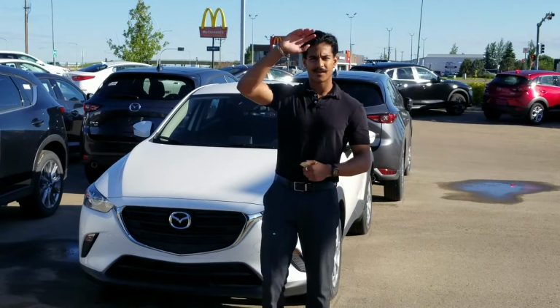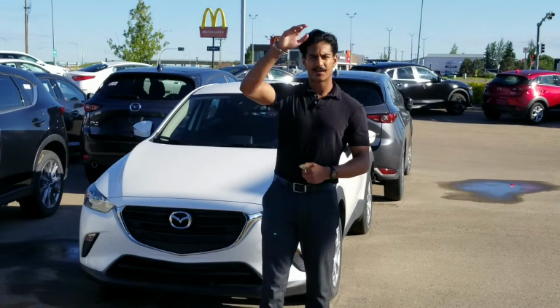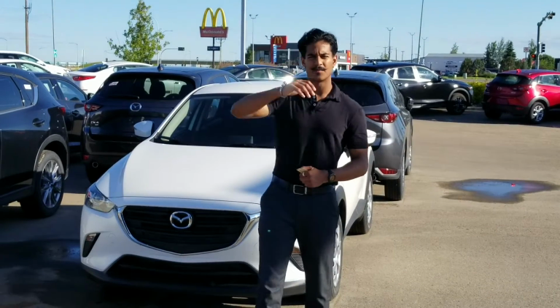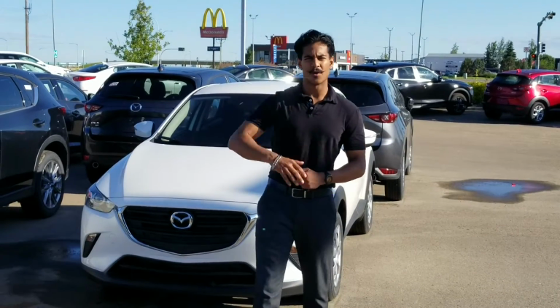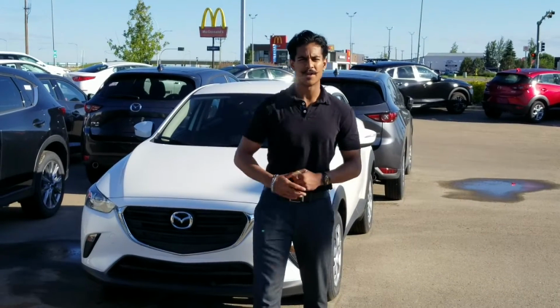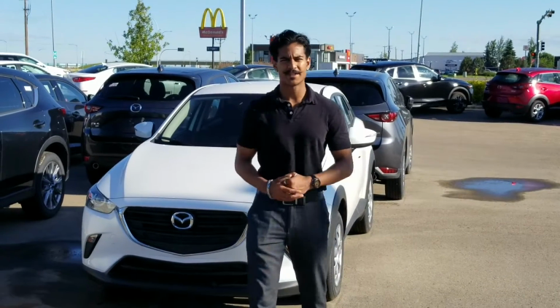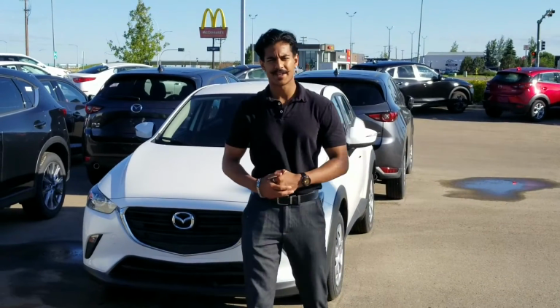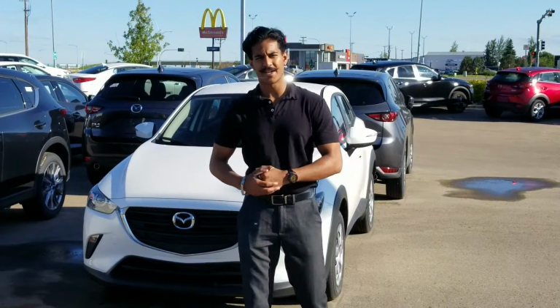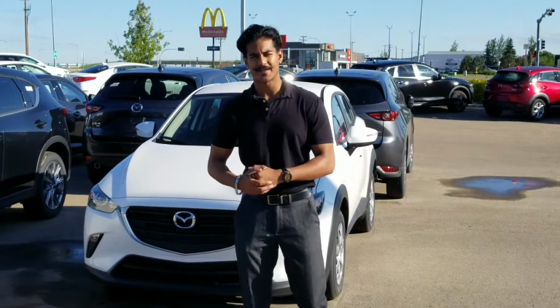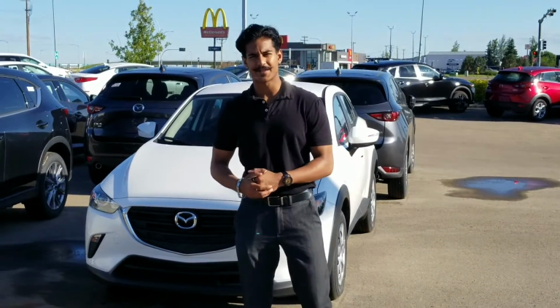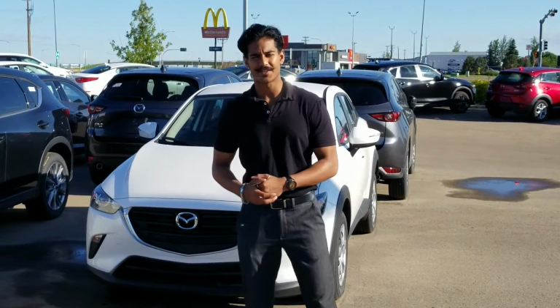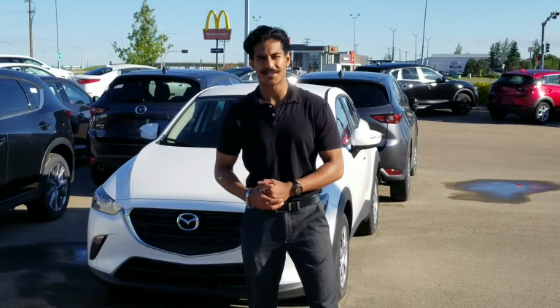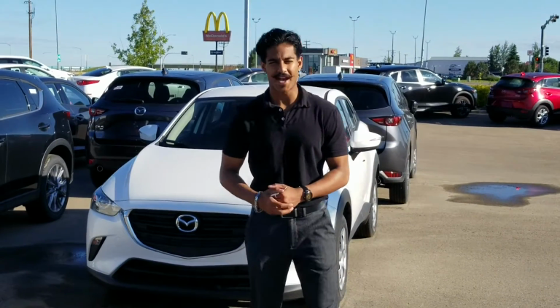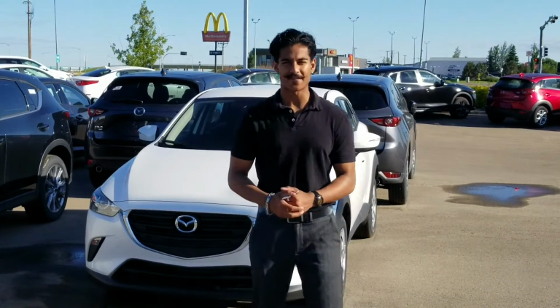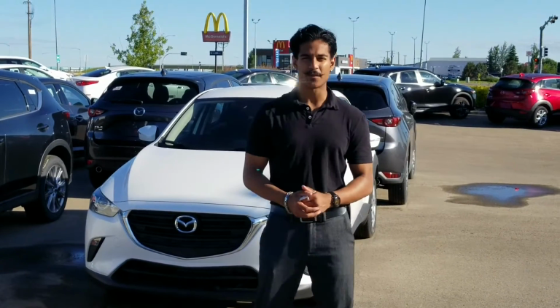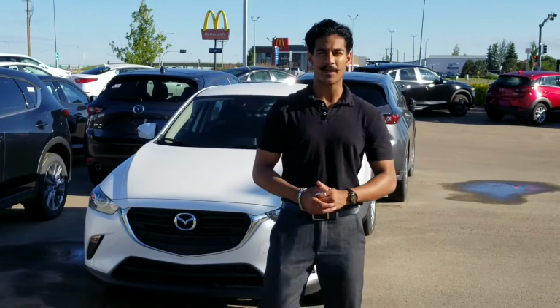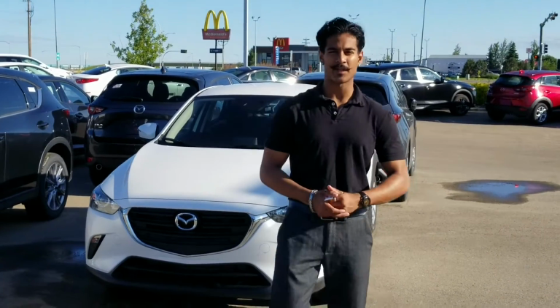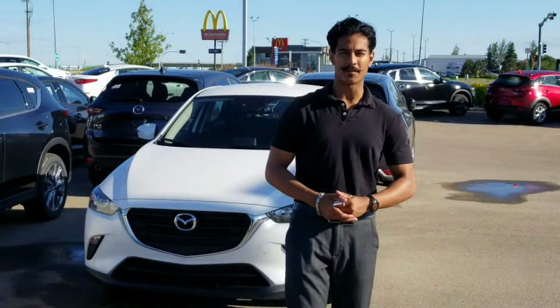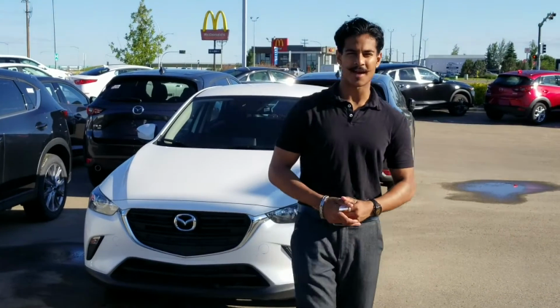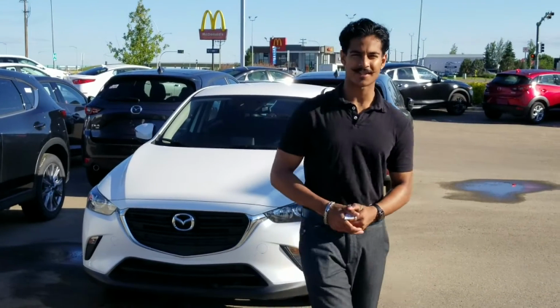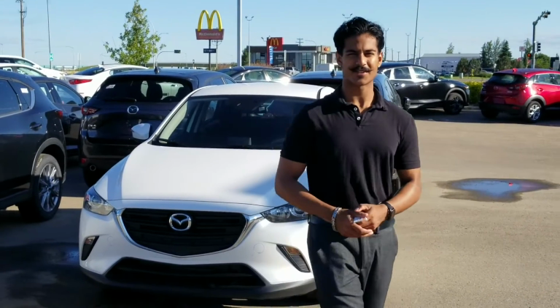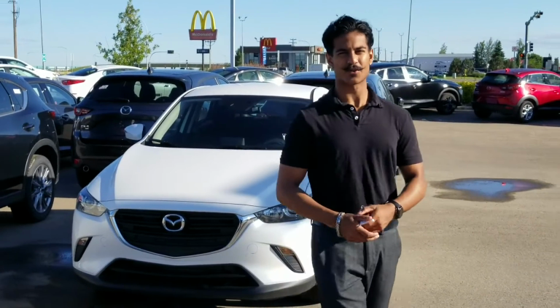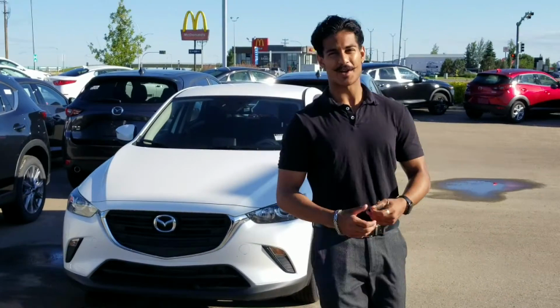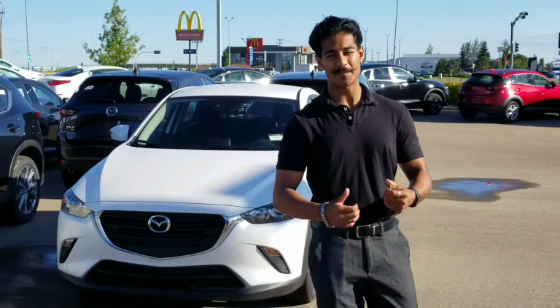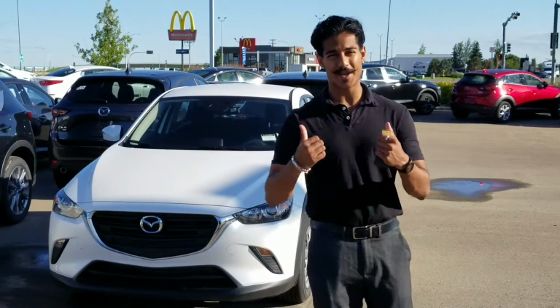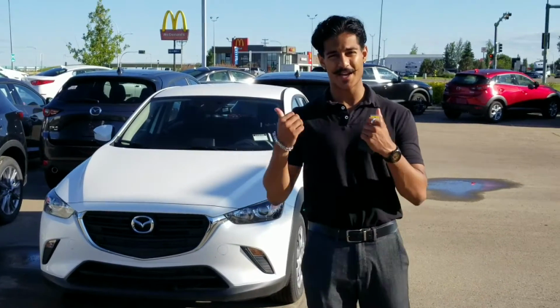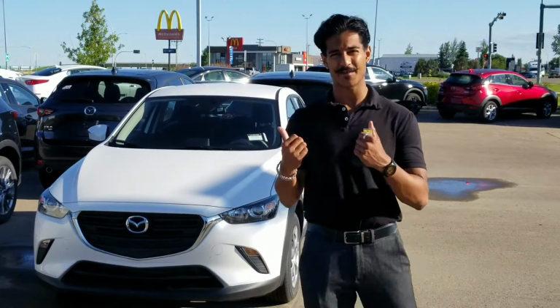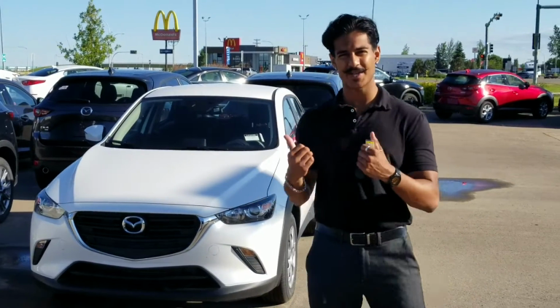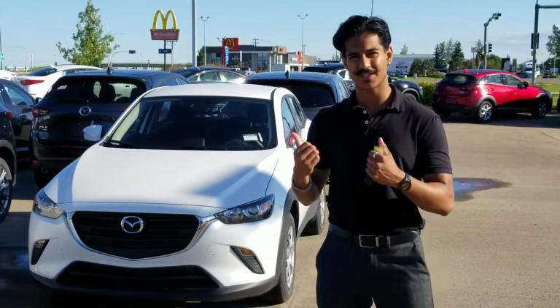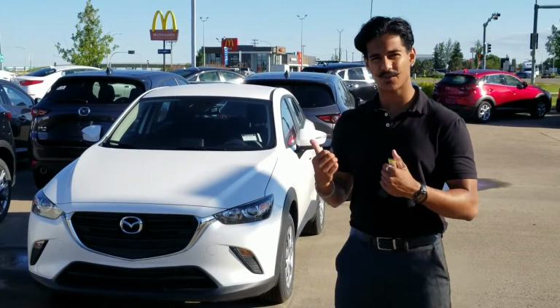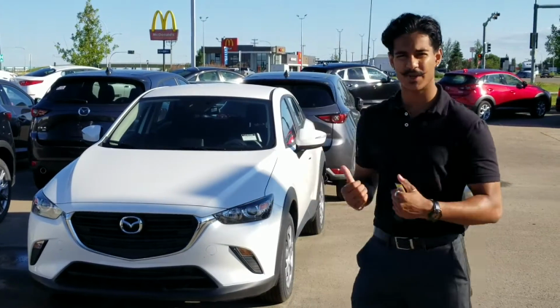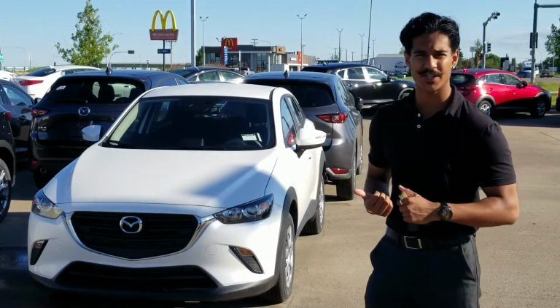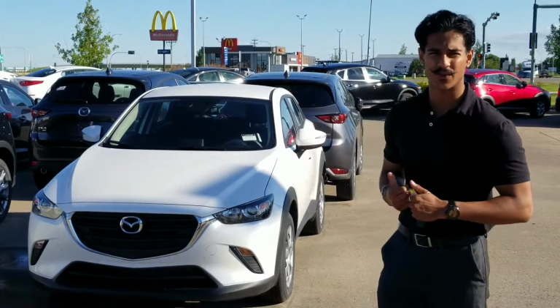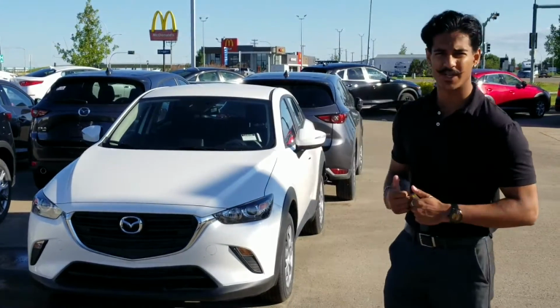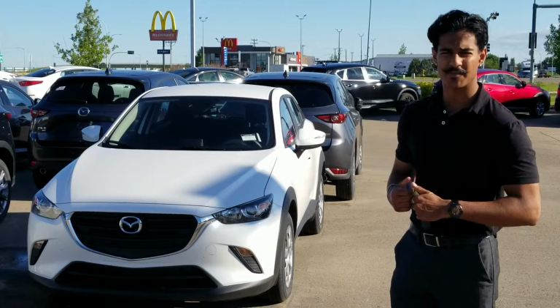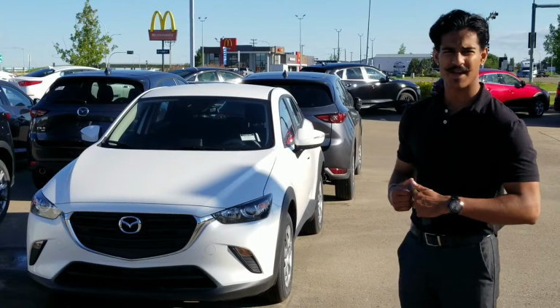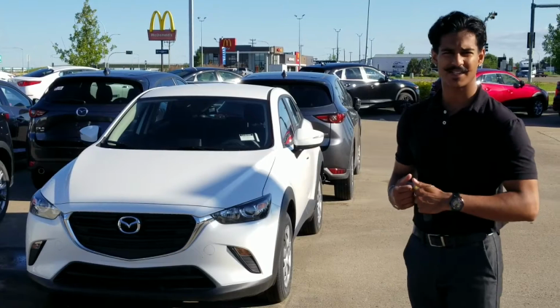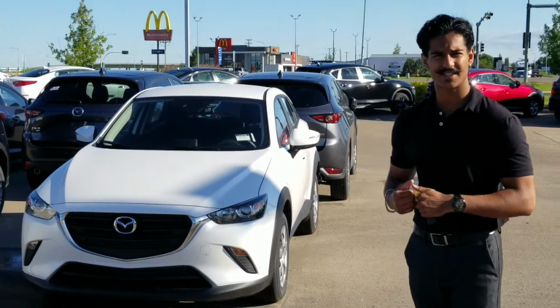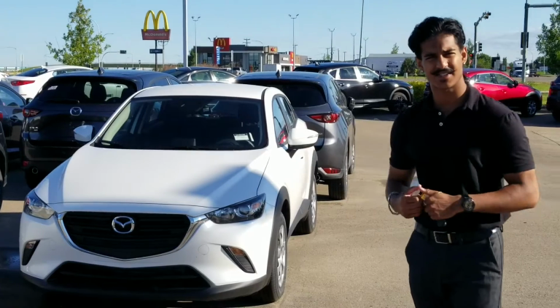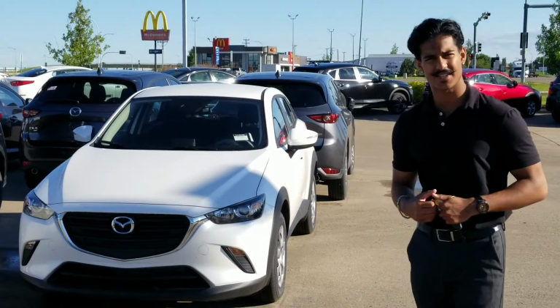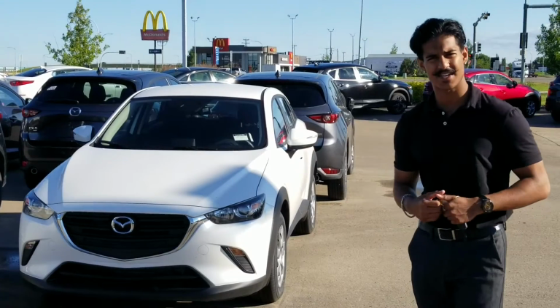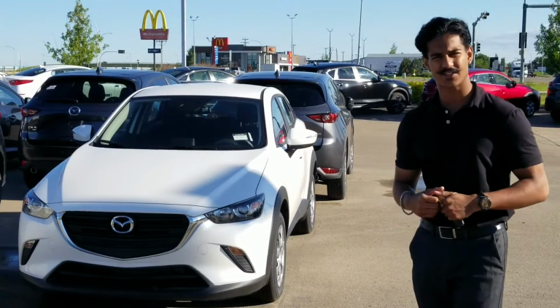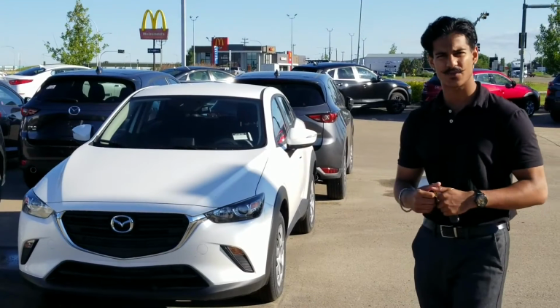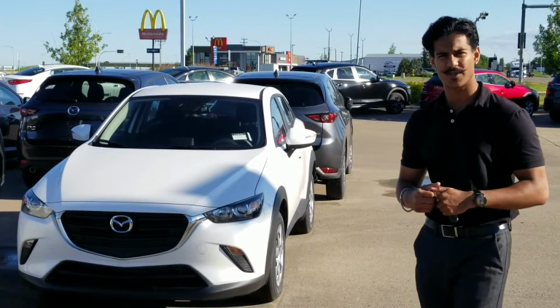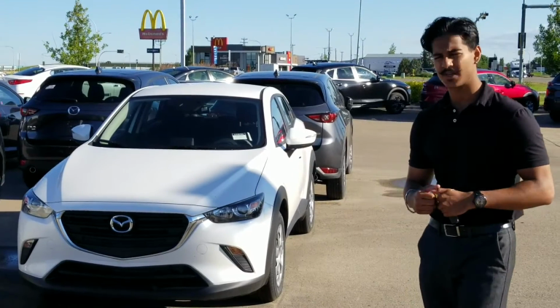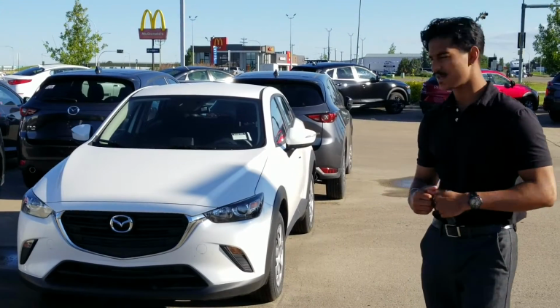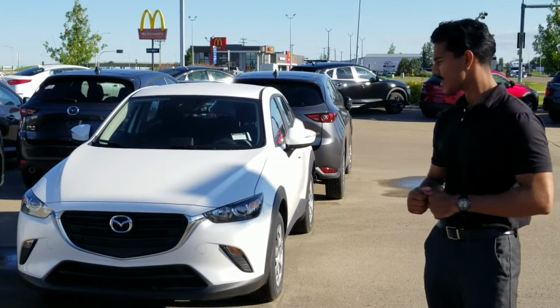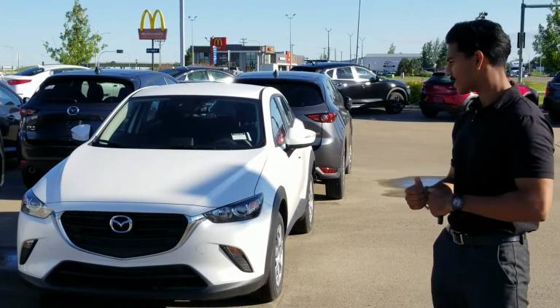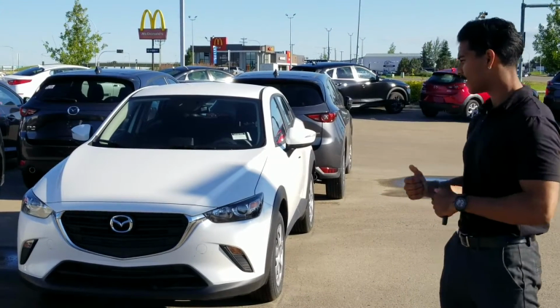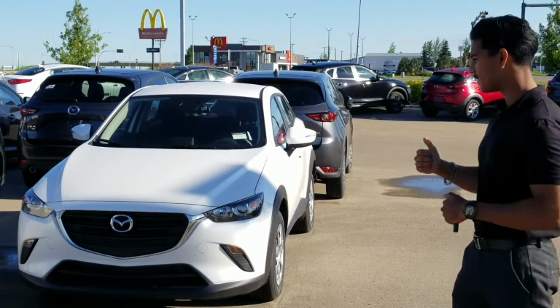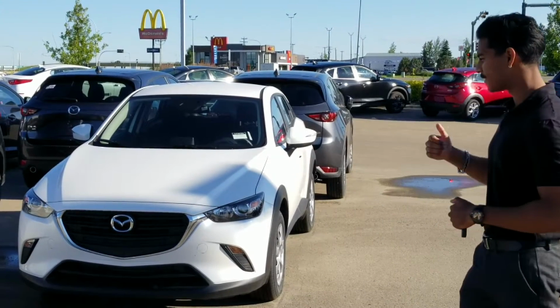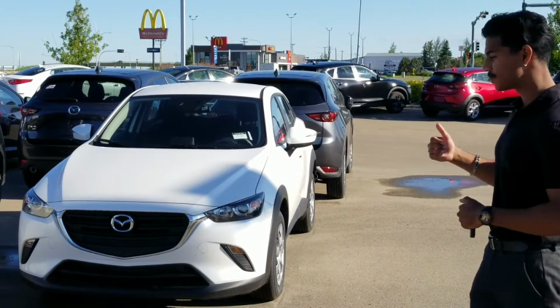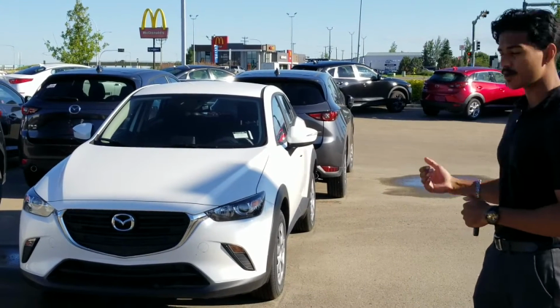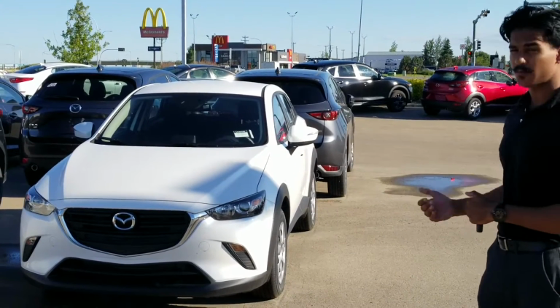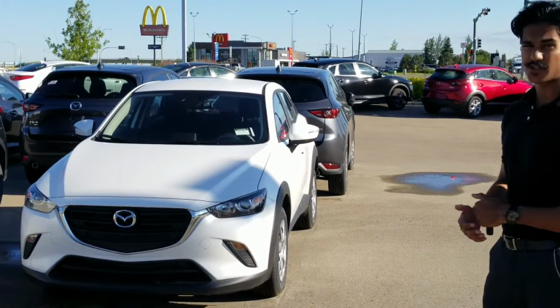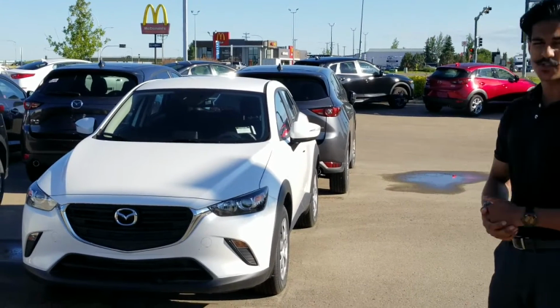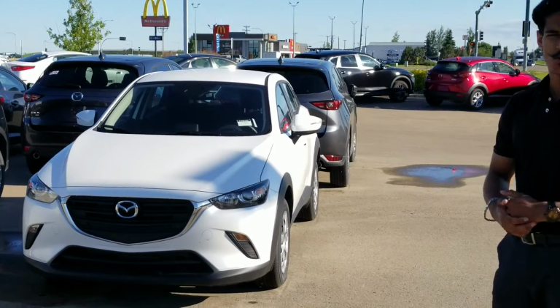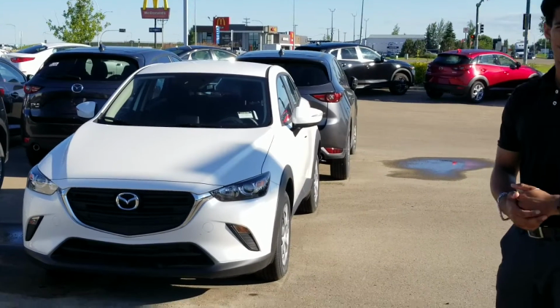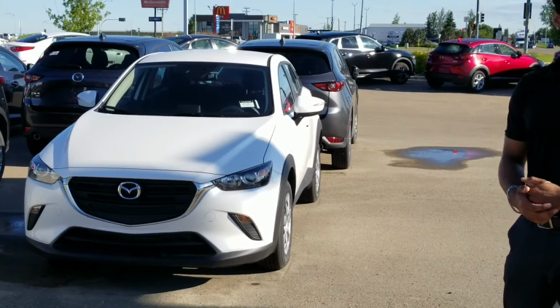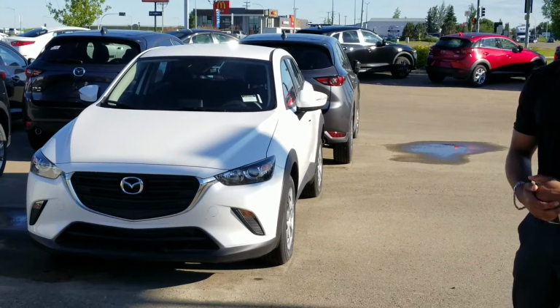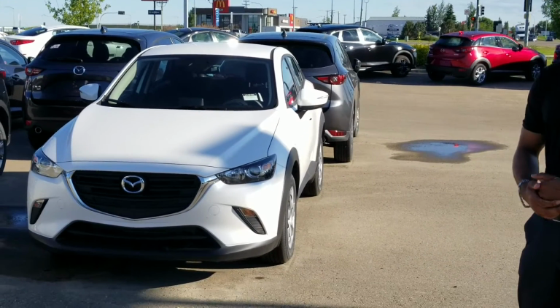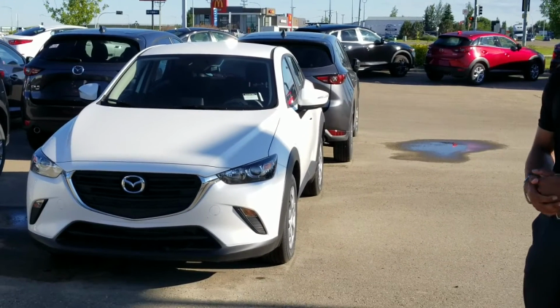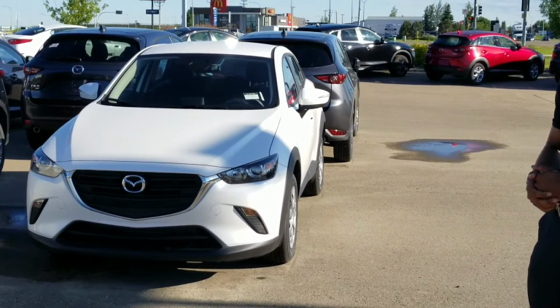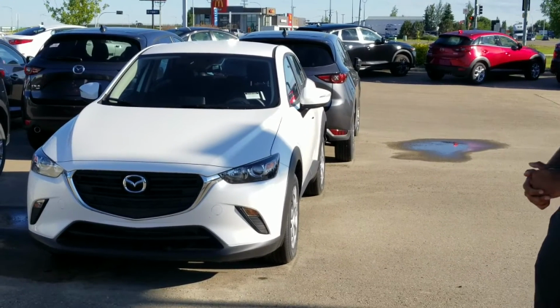Good morning, Tina. This is Nav from LA Mazda. Right behind me is the 2020 Mazda CX-3. It has this beautiful snowflake white color.